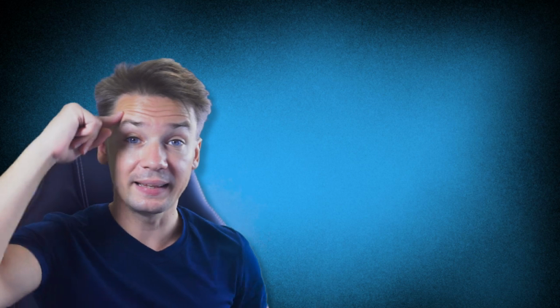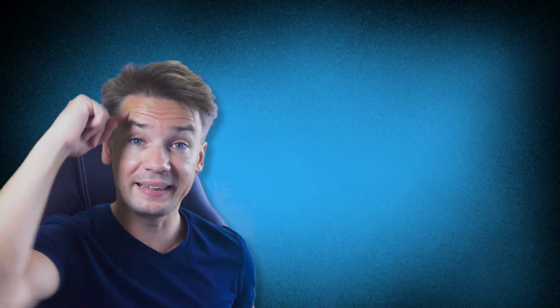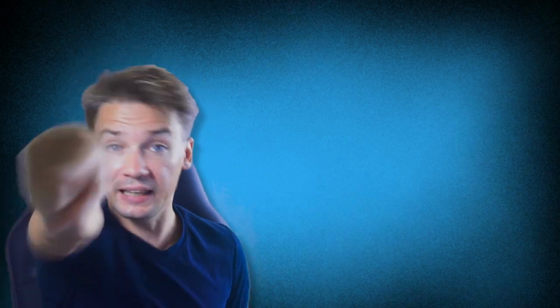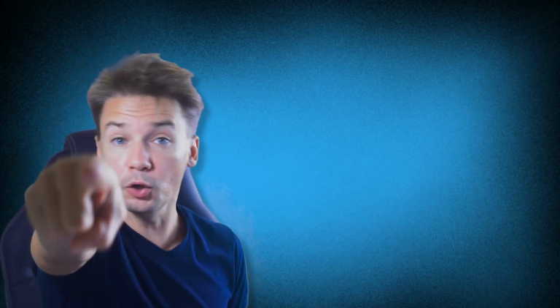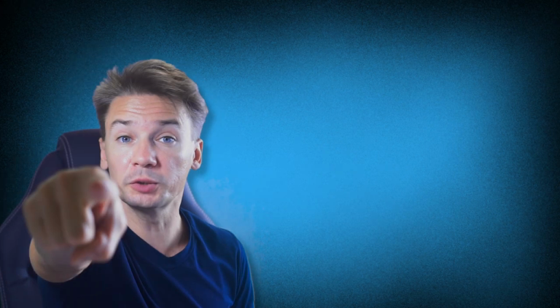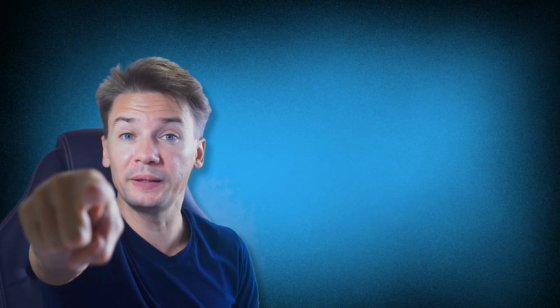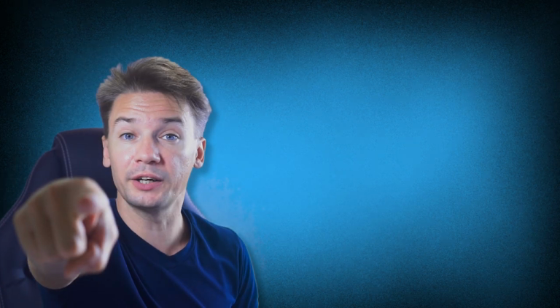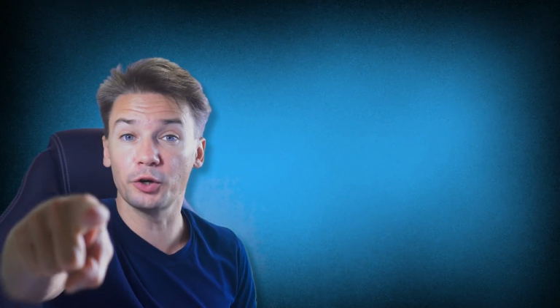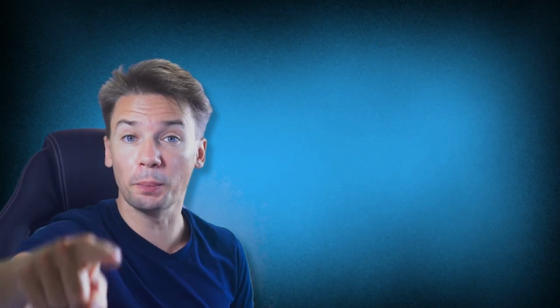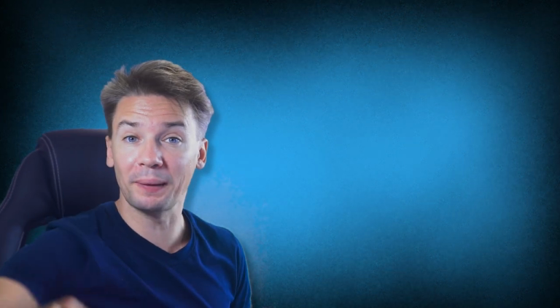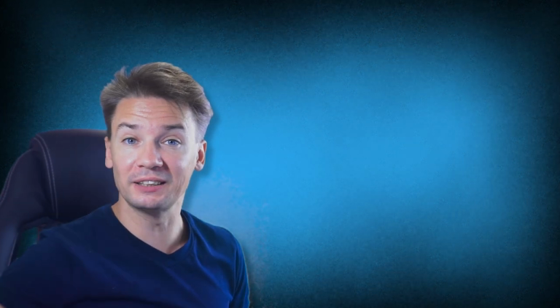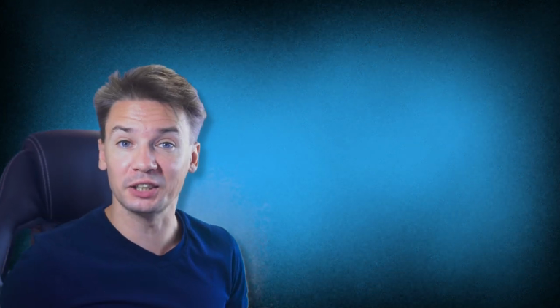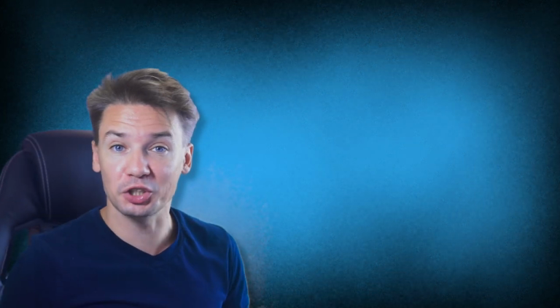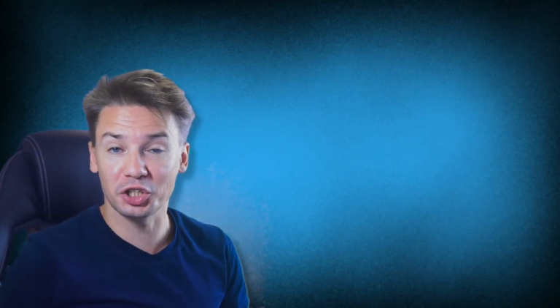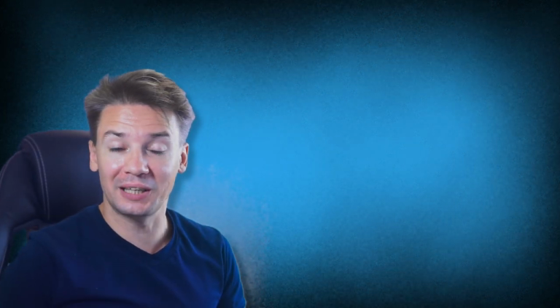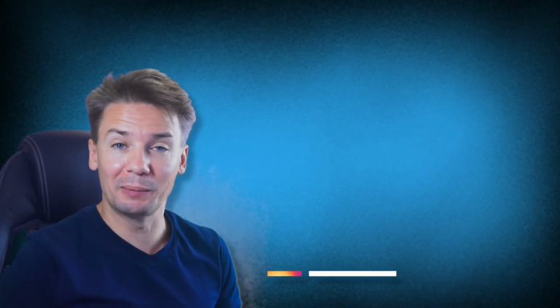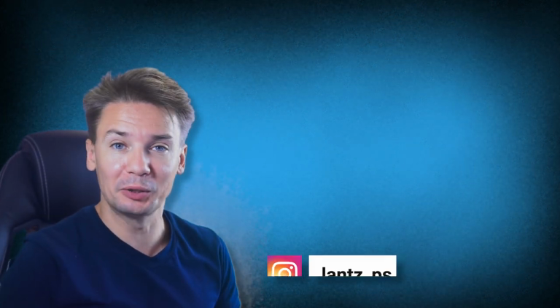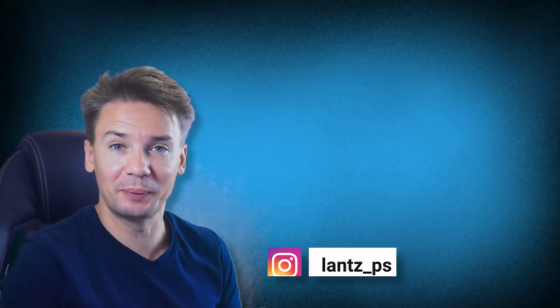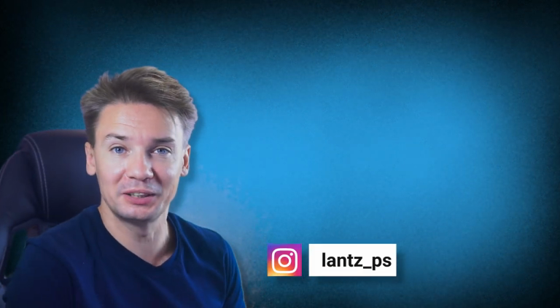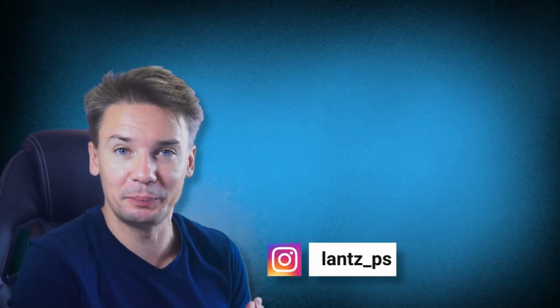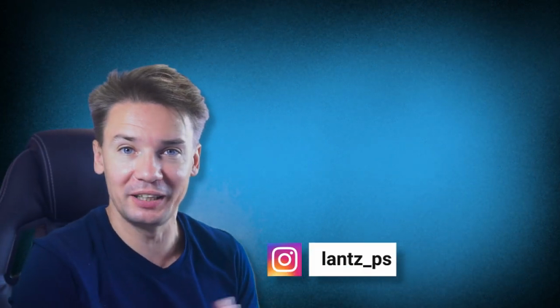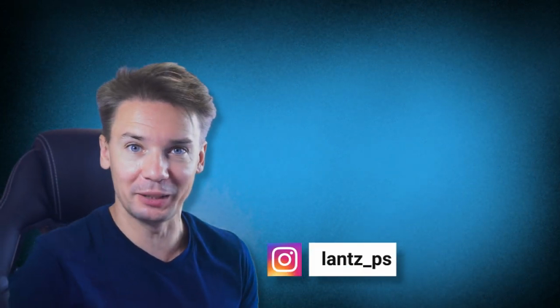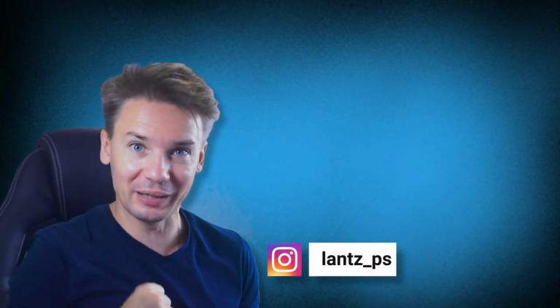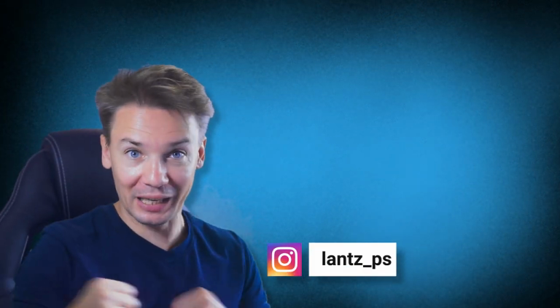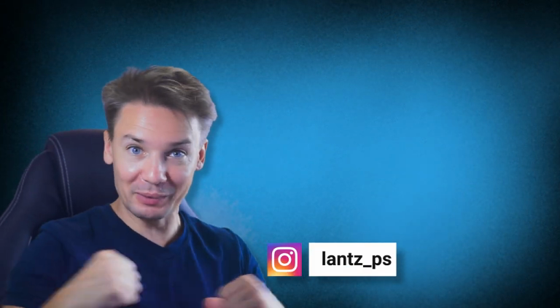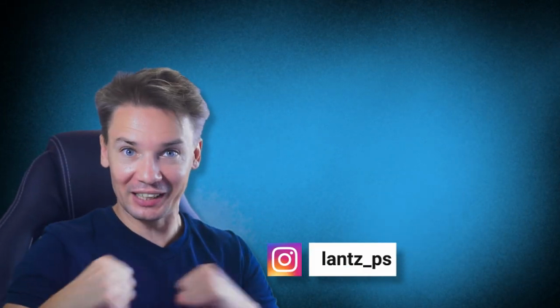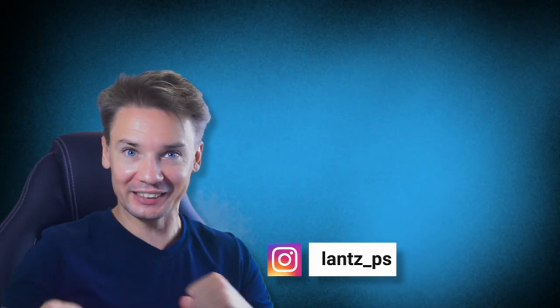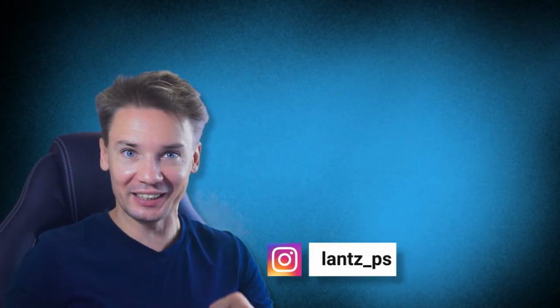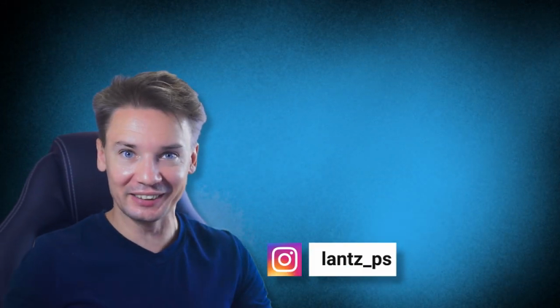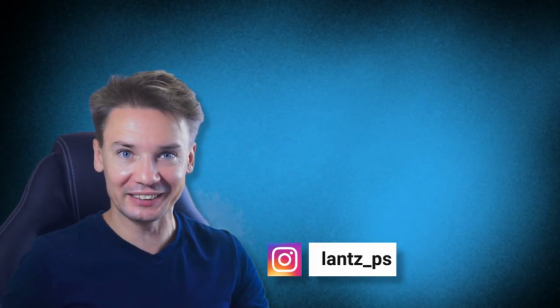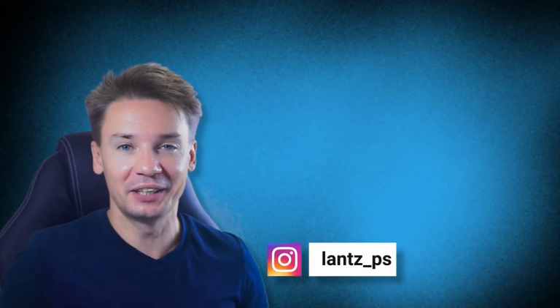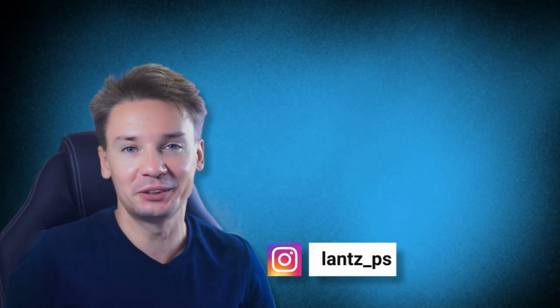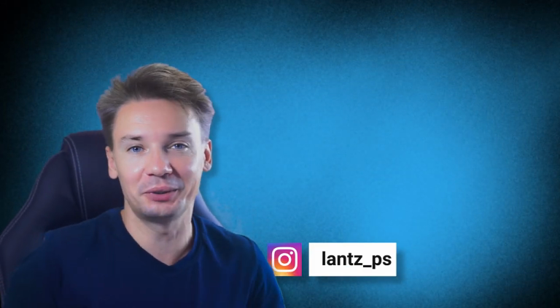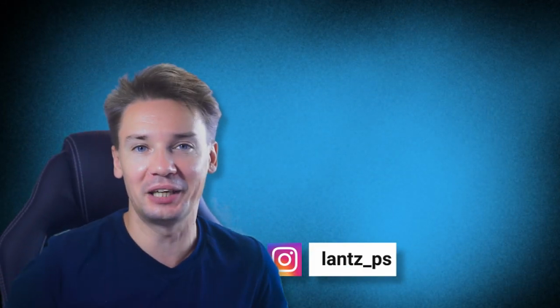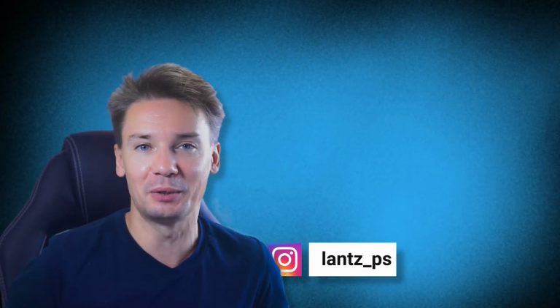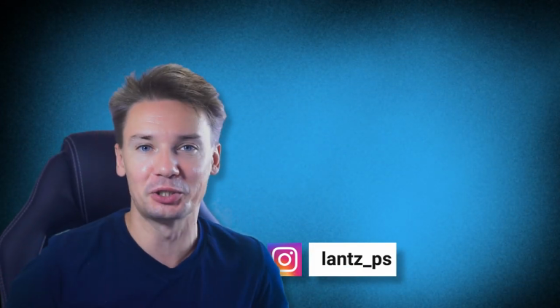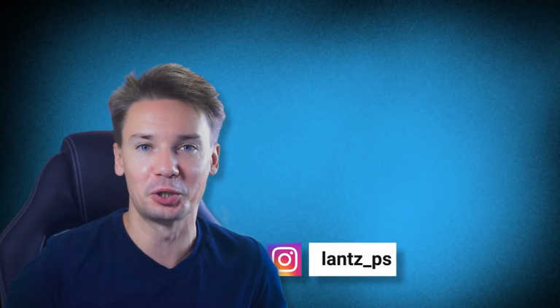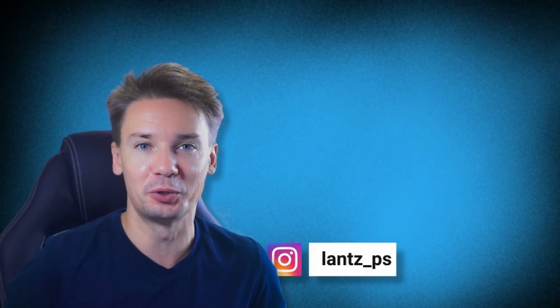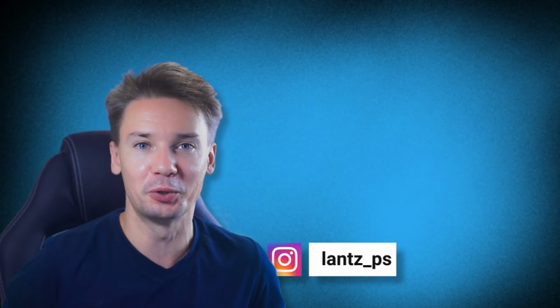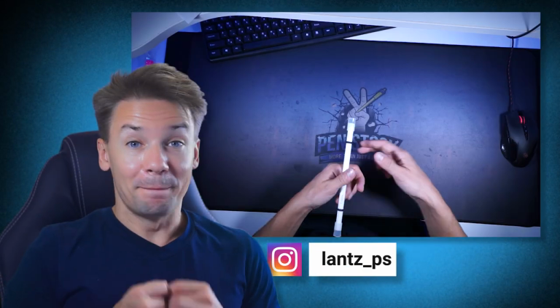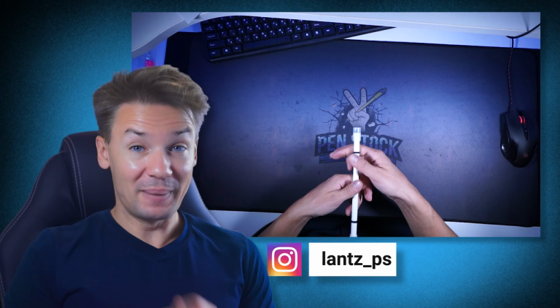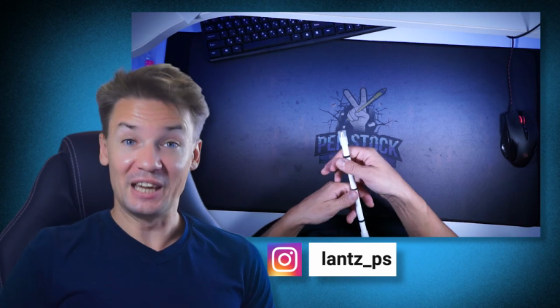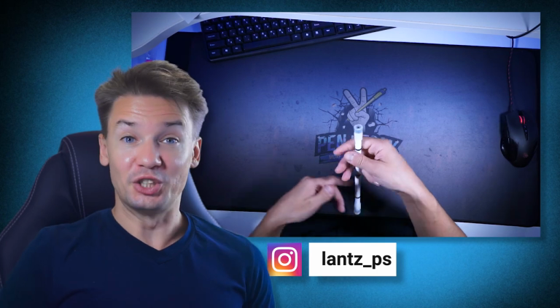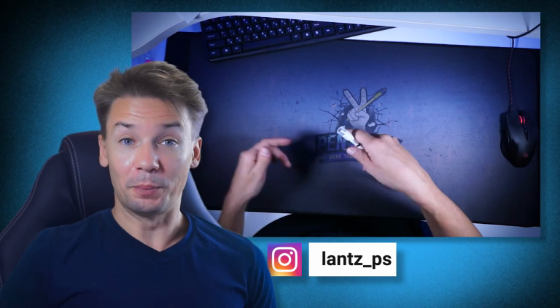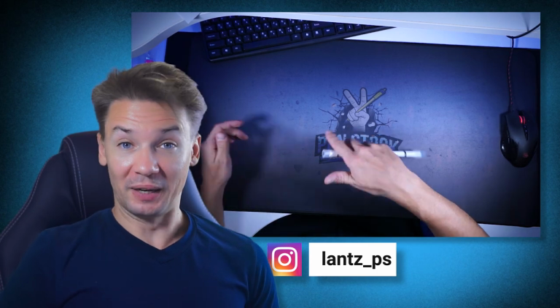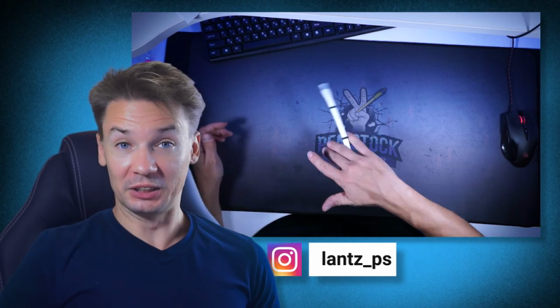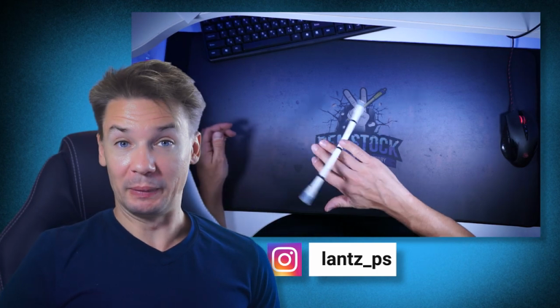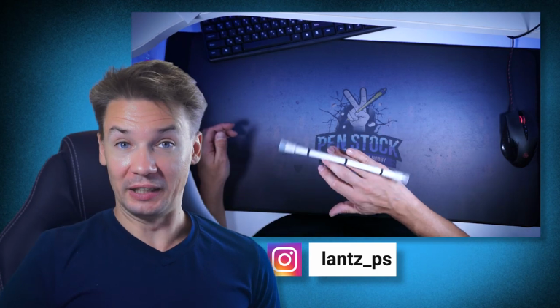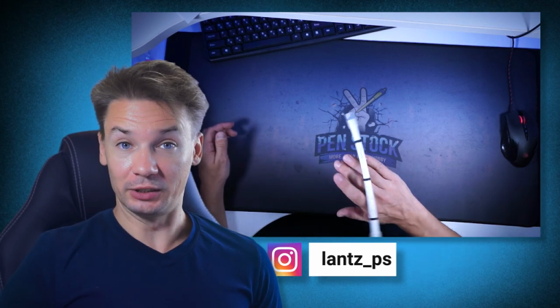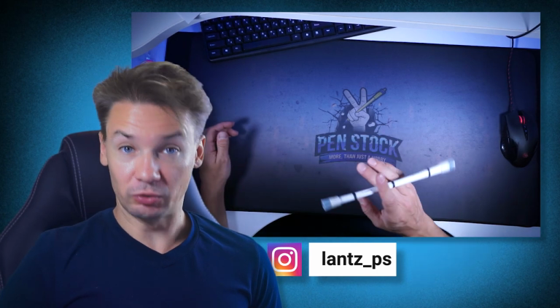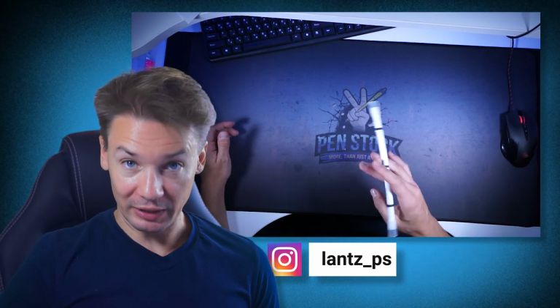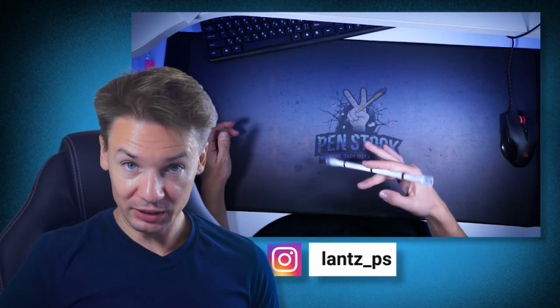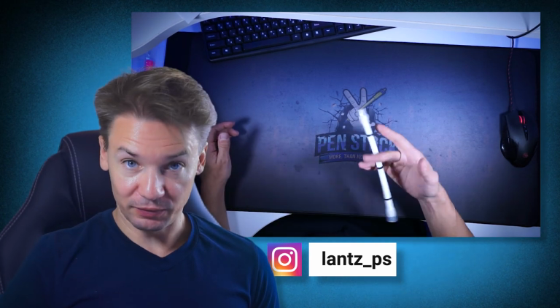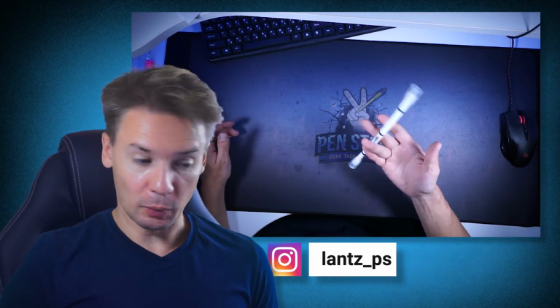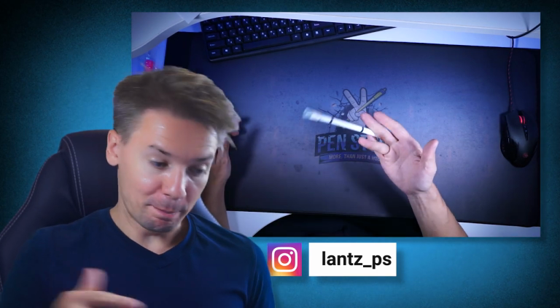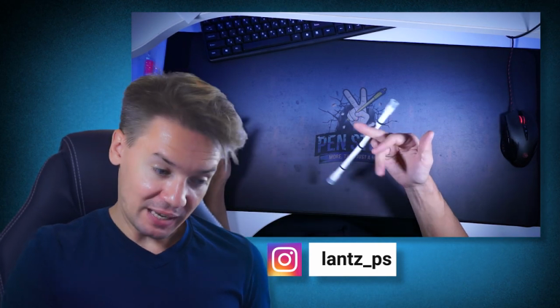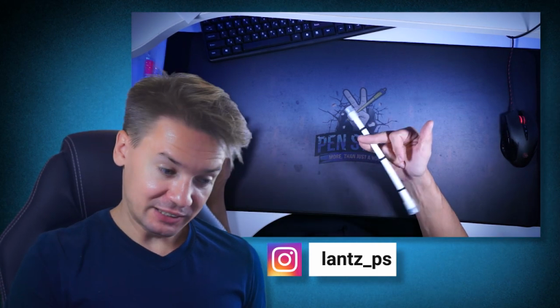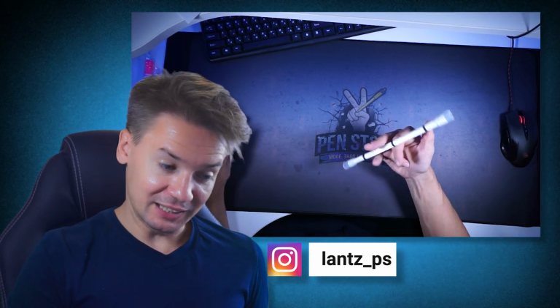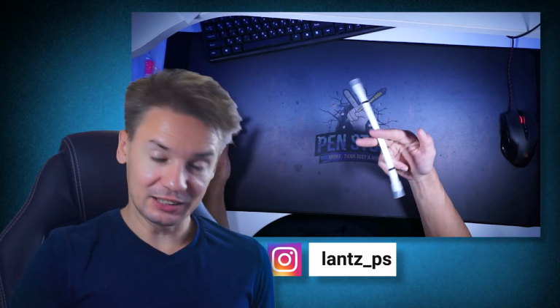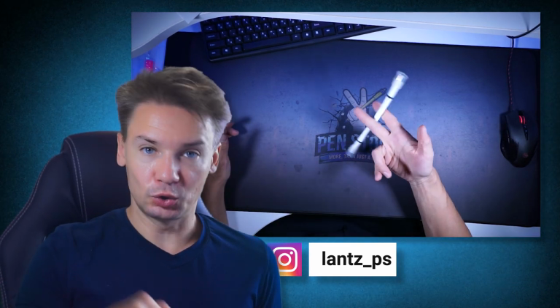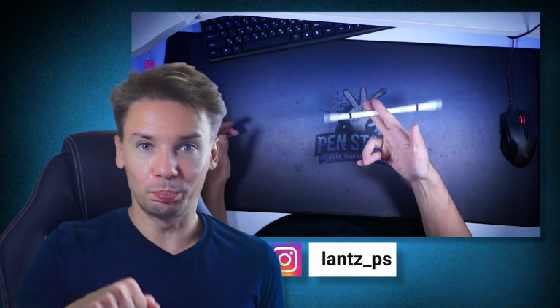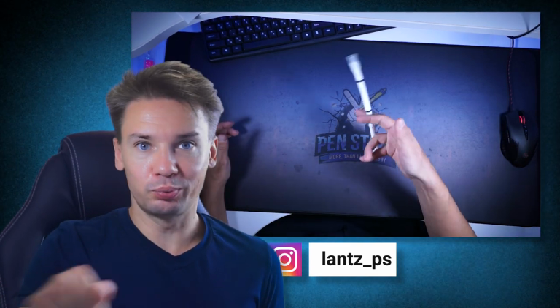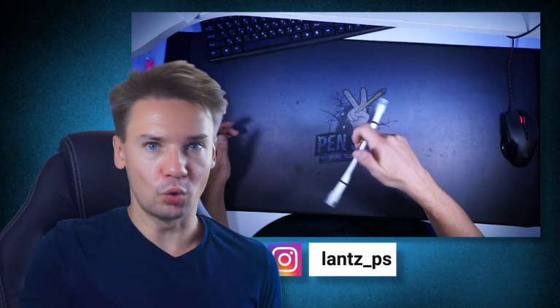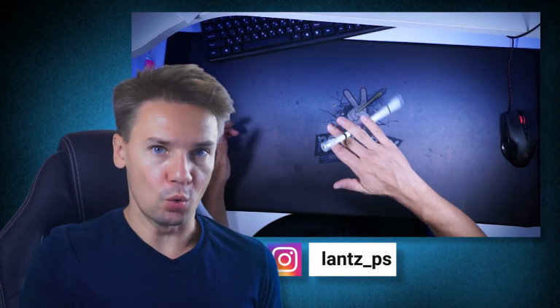Hello Spinner, you are on Penstock channel about pen spinning. My name is Alex Lanz and today I will show you major pen spinning tricks from basics to pro.